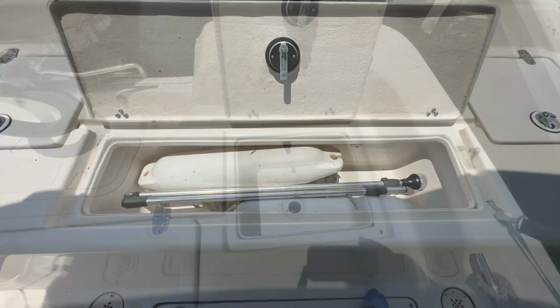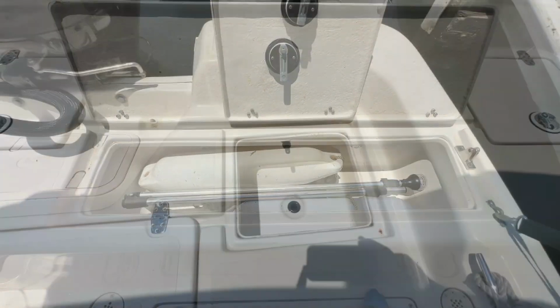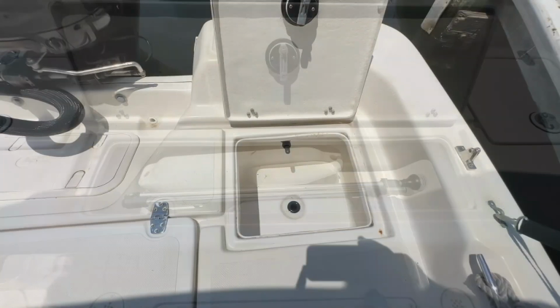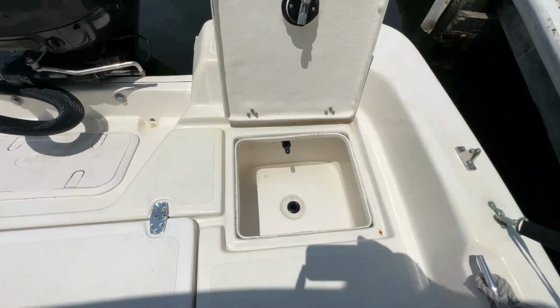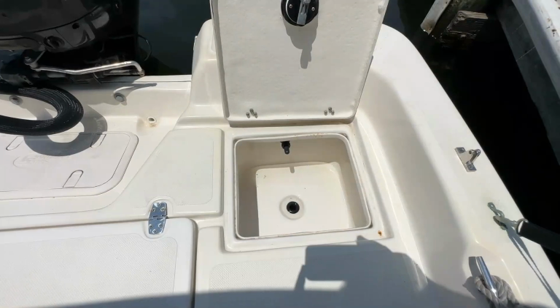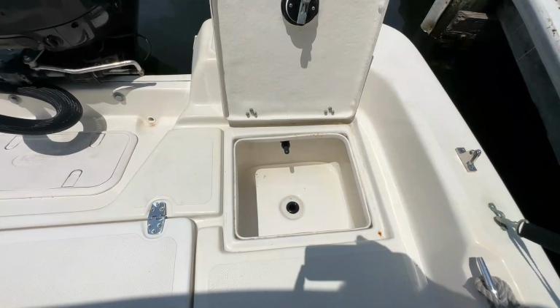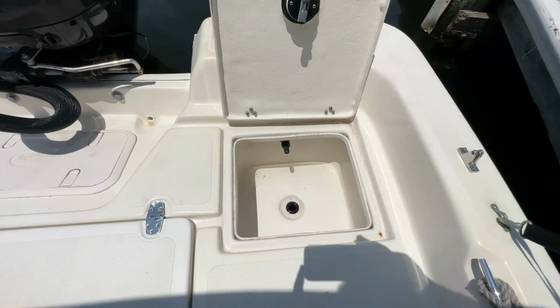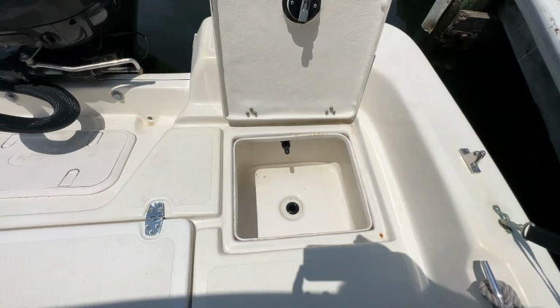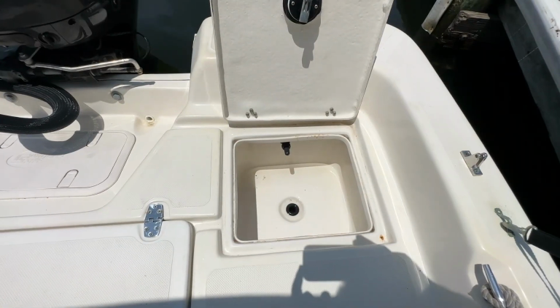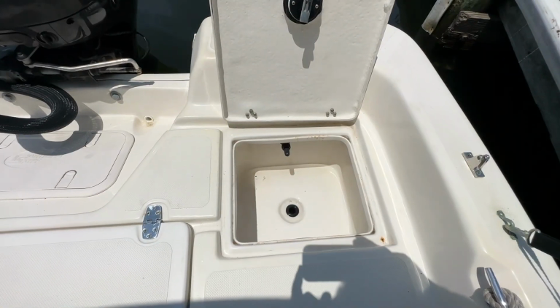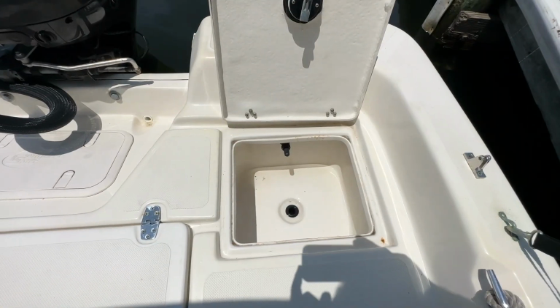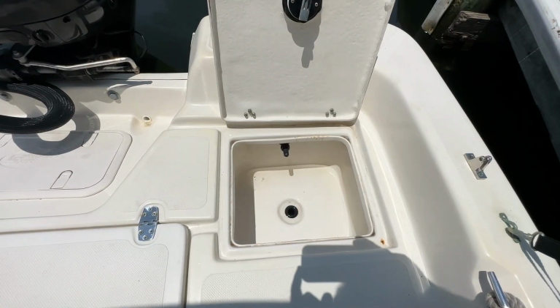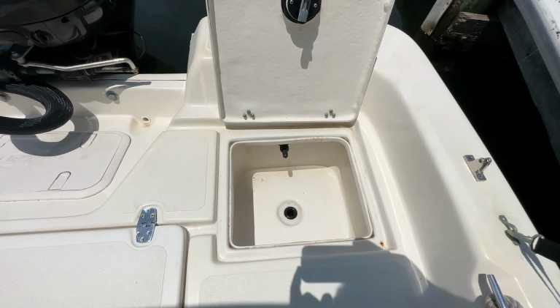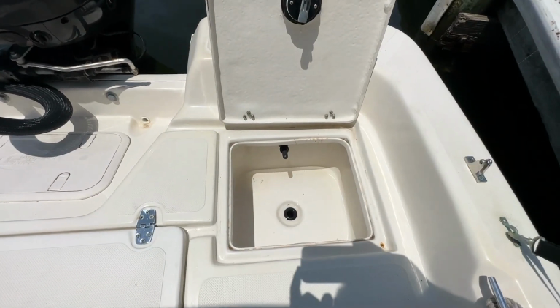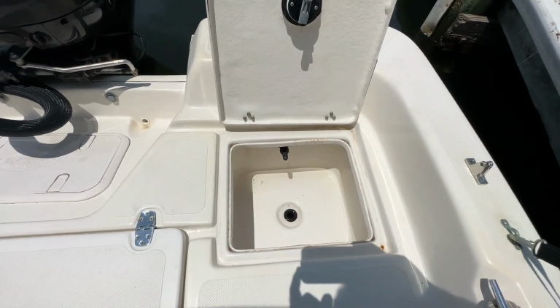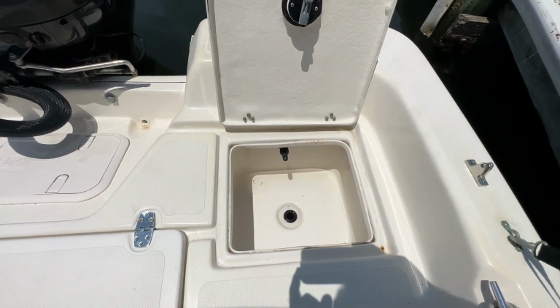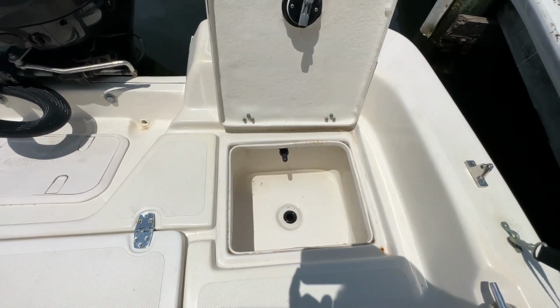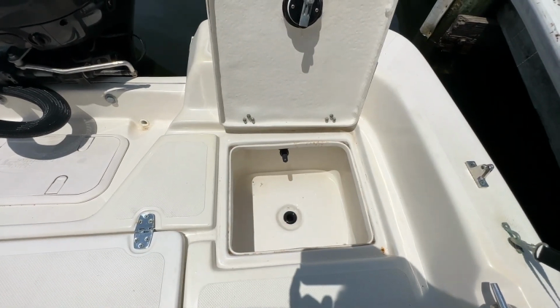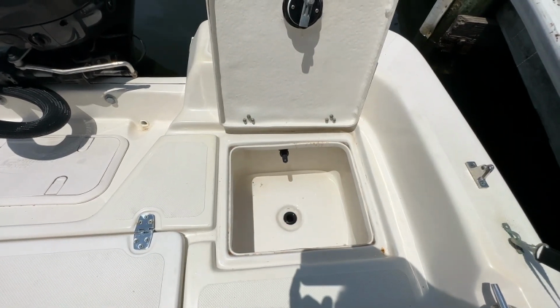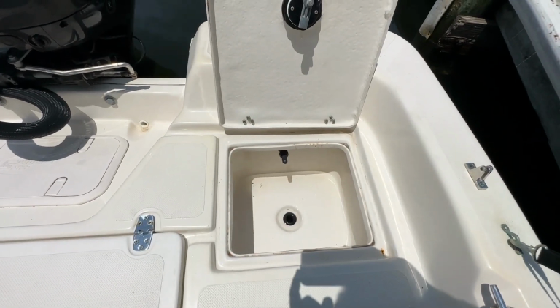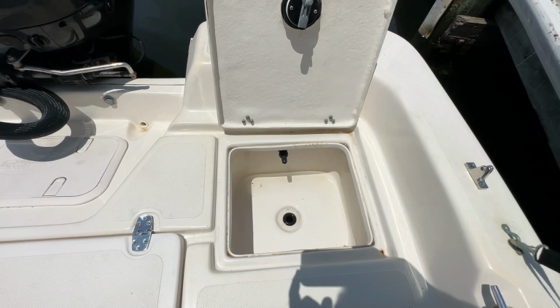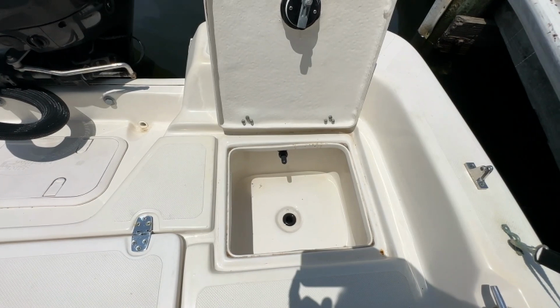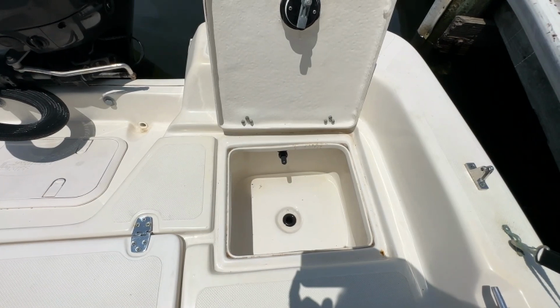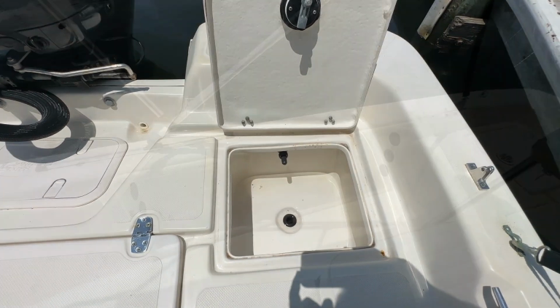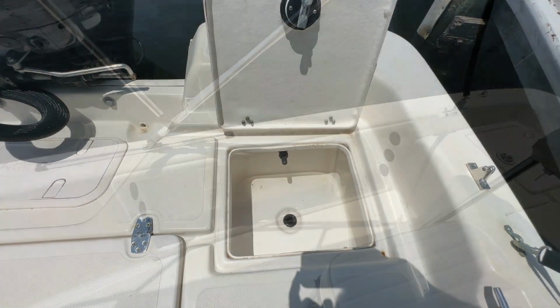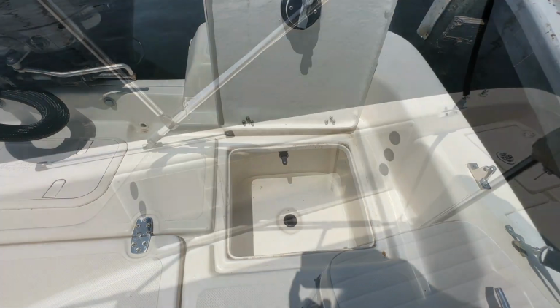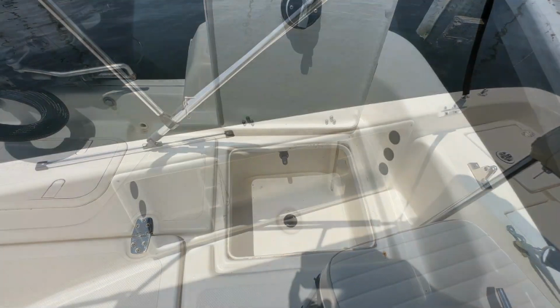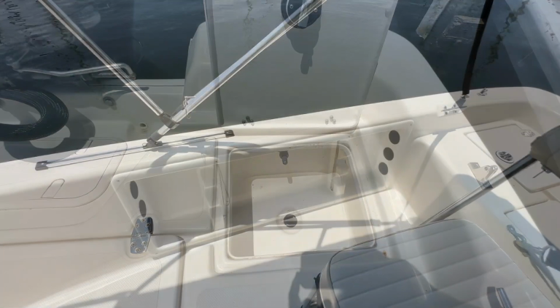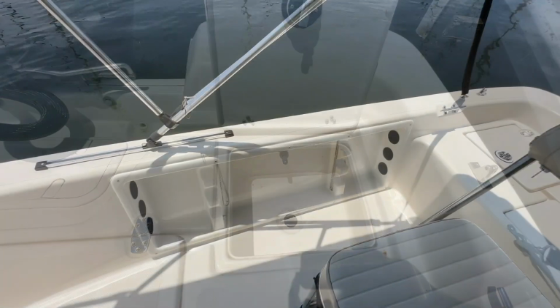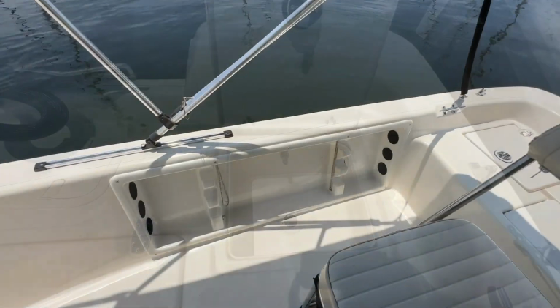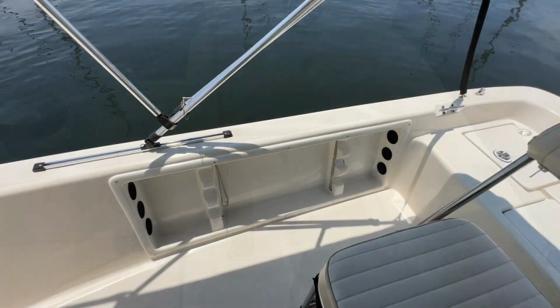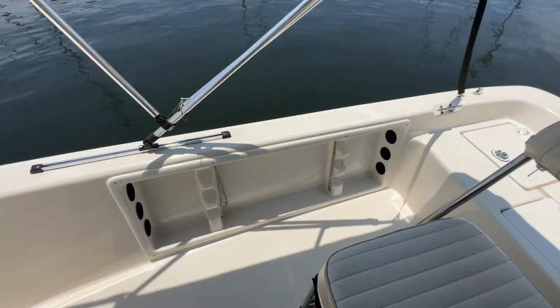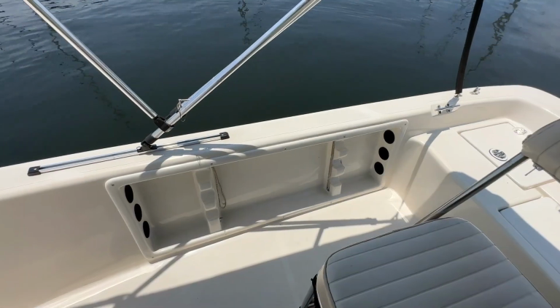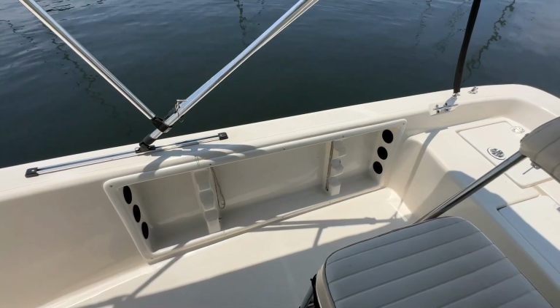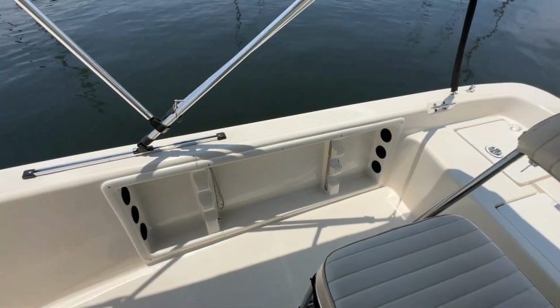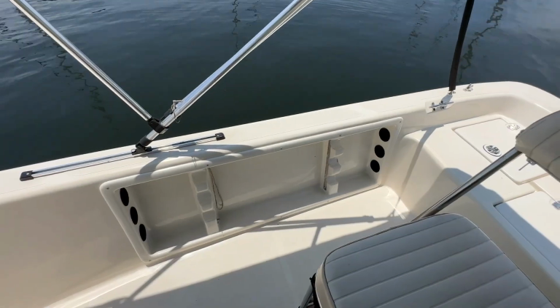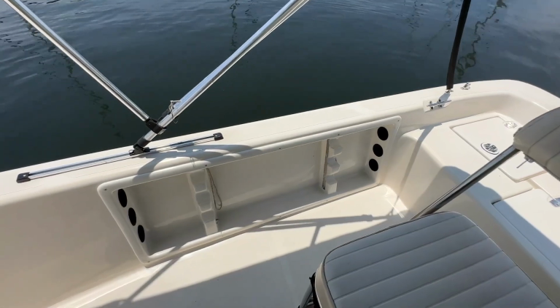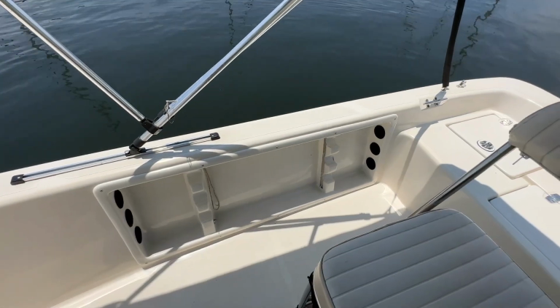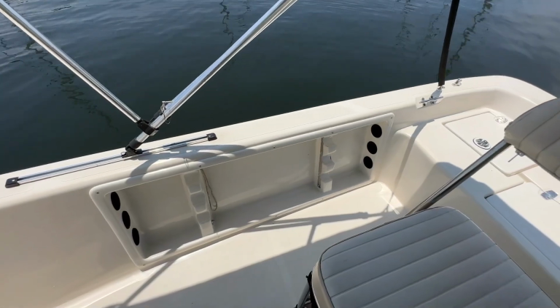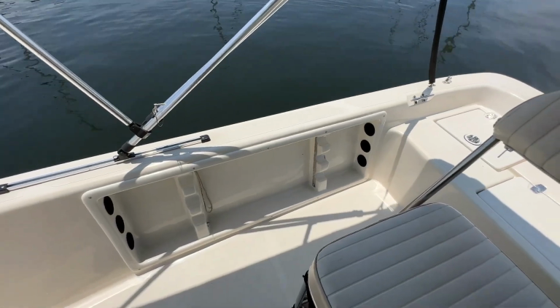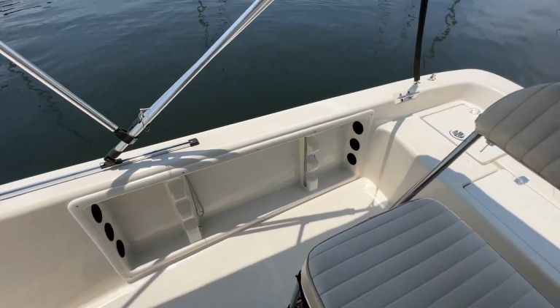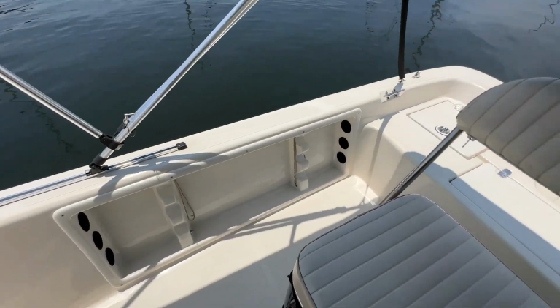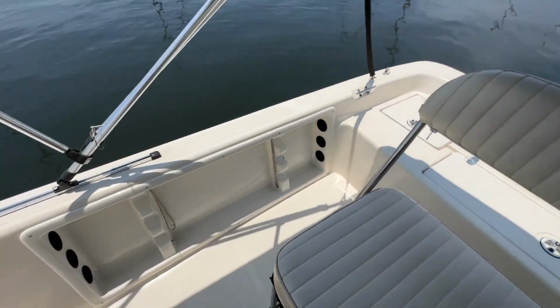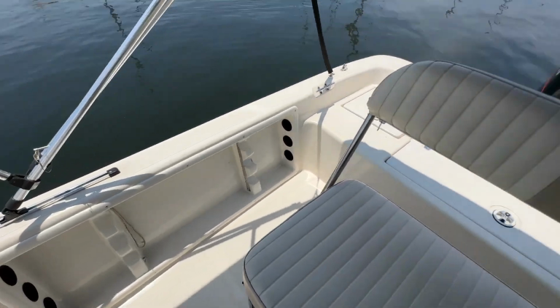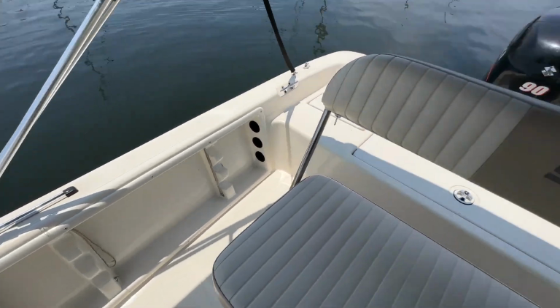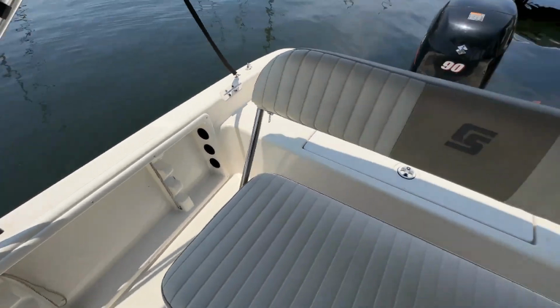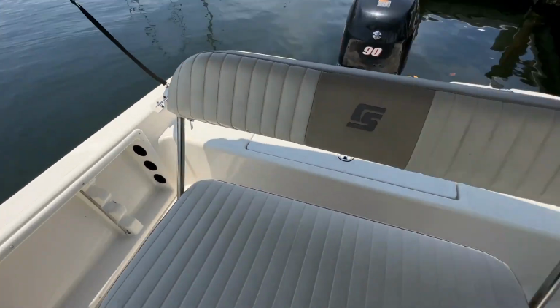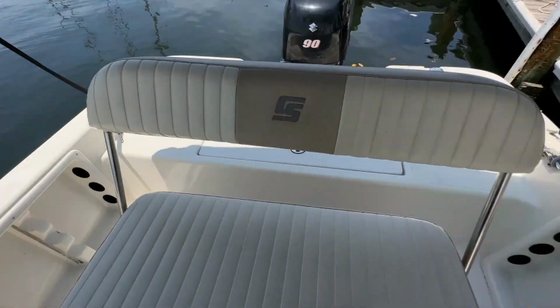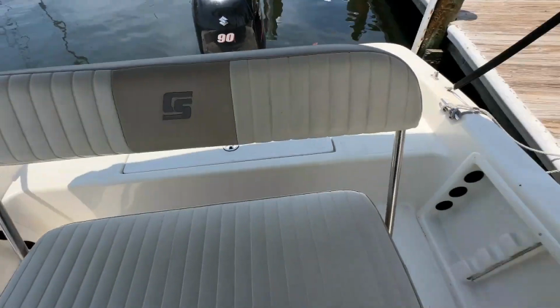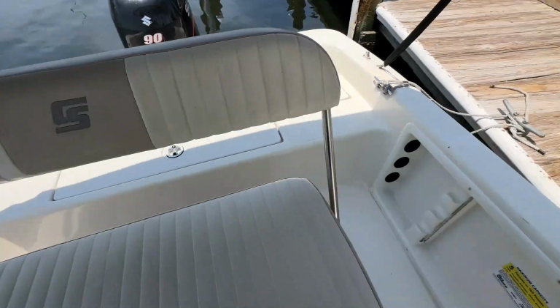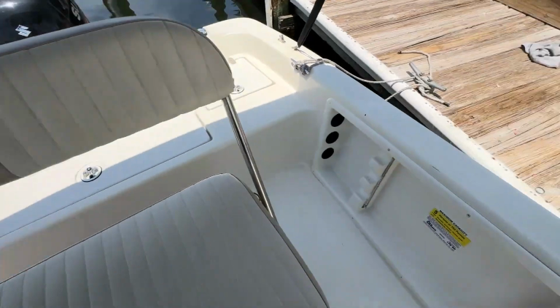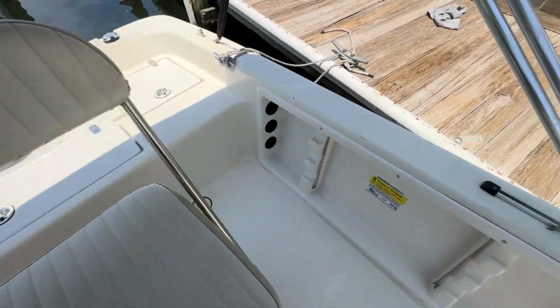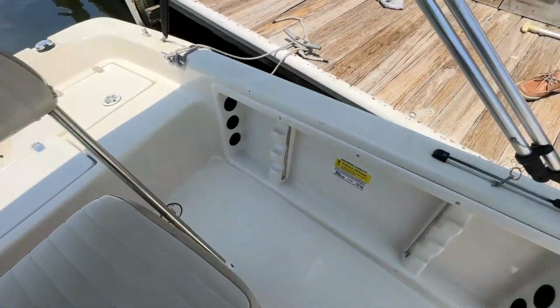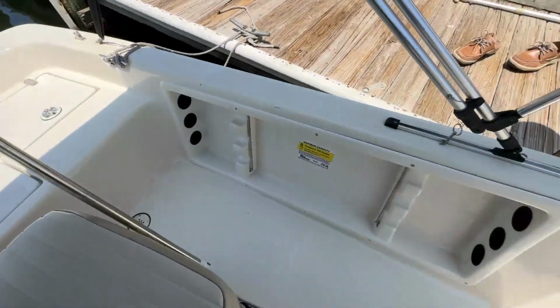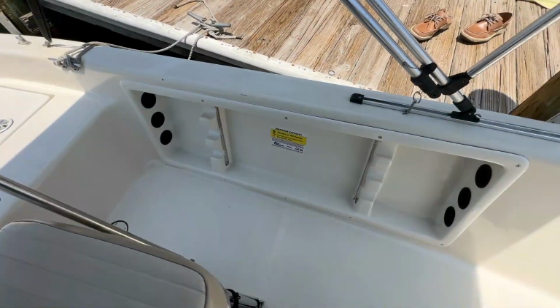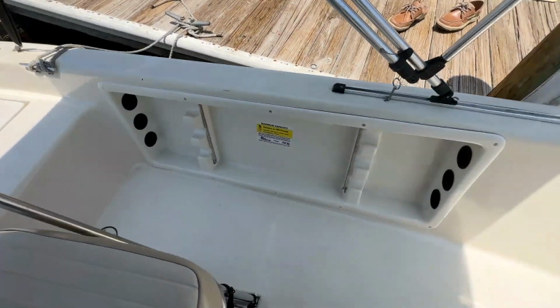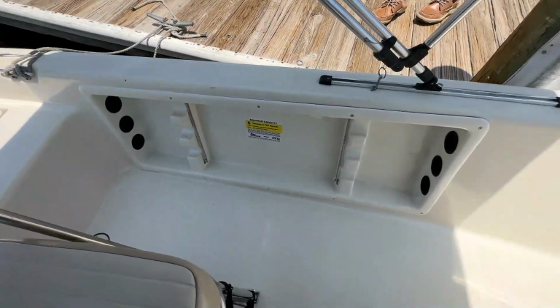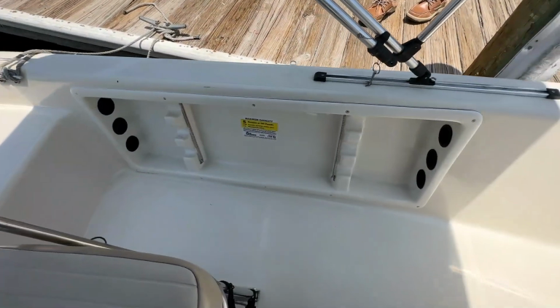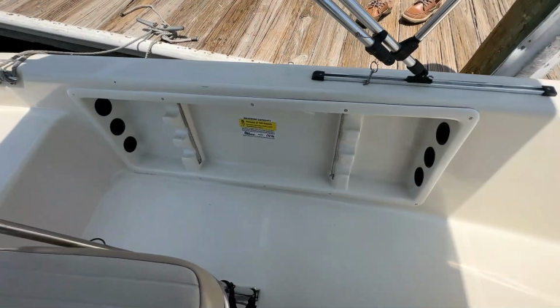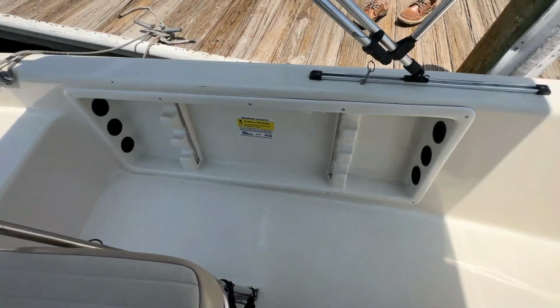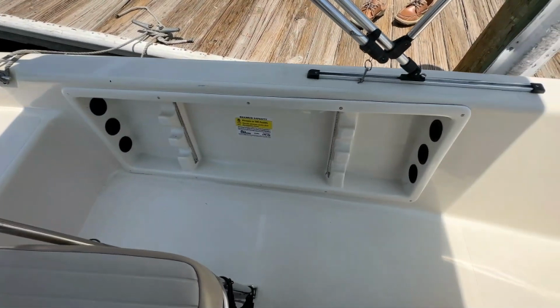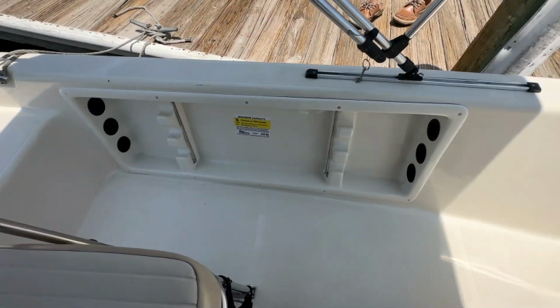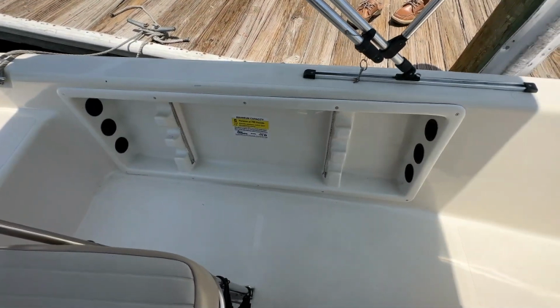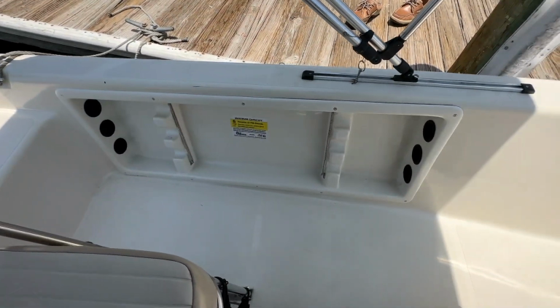Opening up on the port side, you're going to see your live well. And then both on port and starboard, you're going to see rod storage.